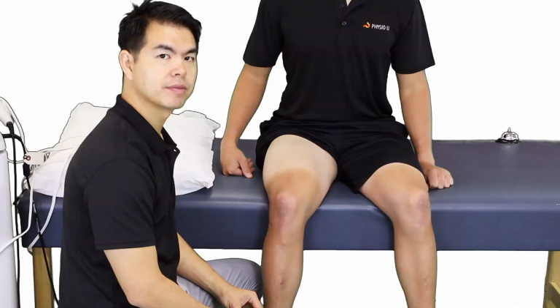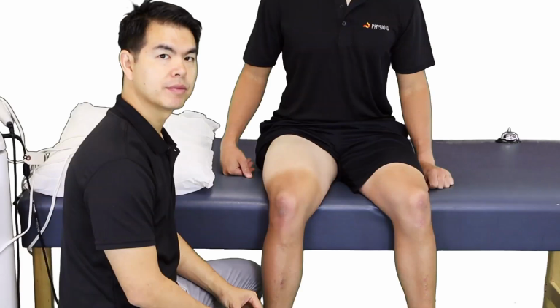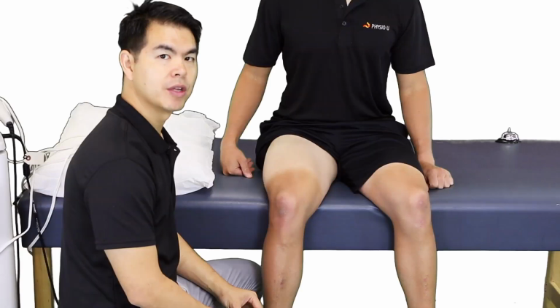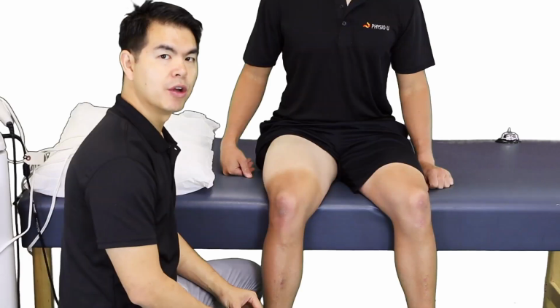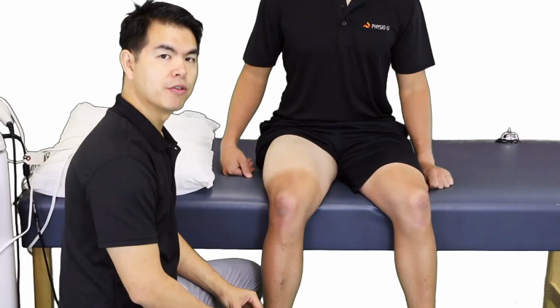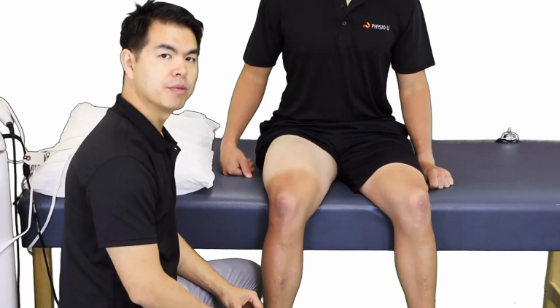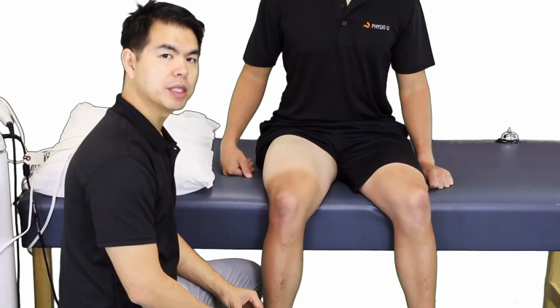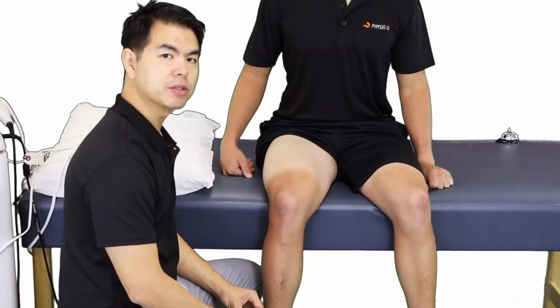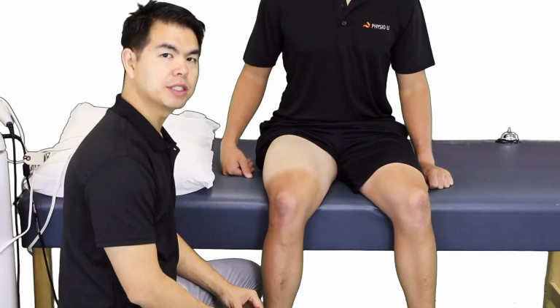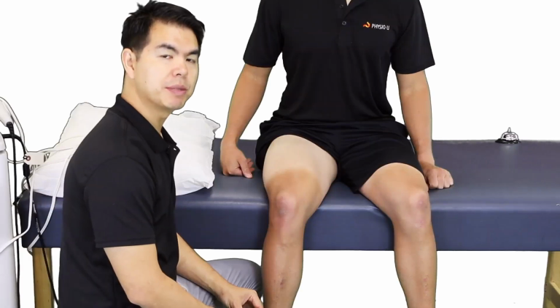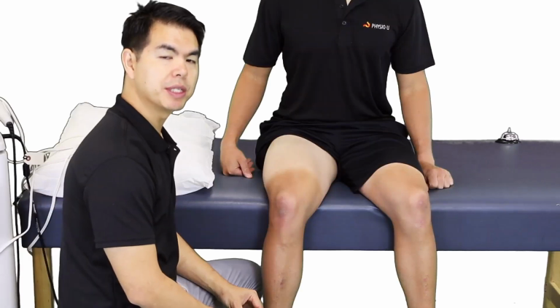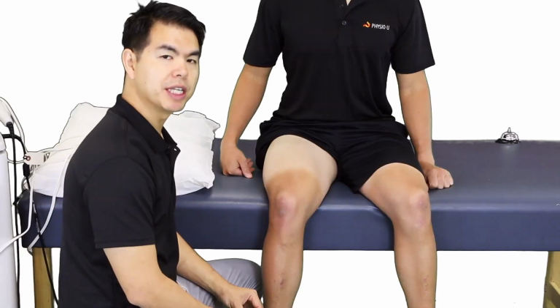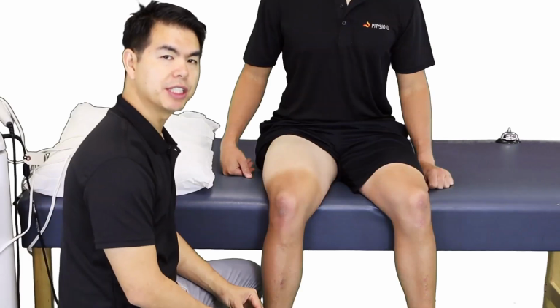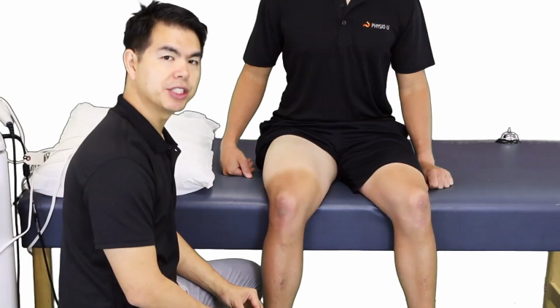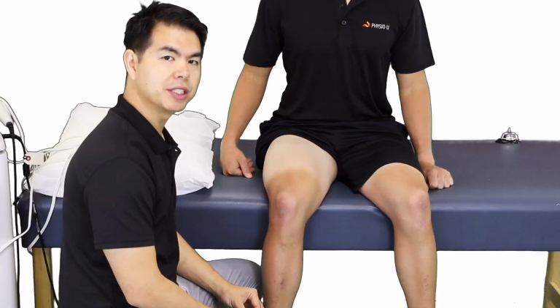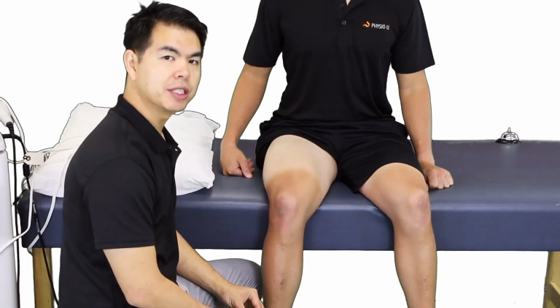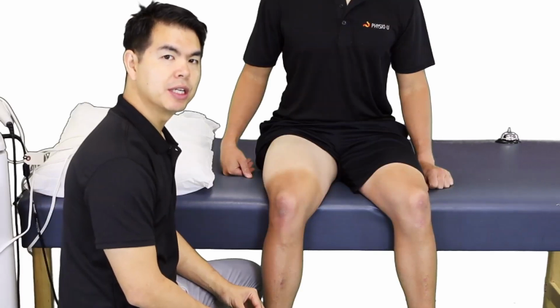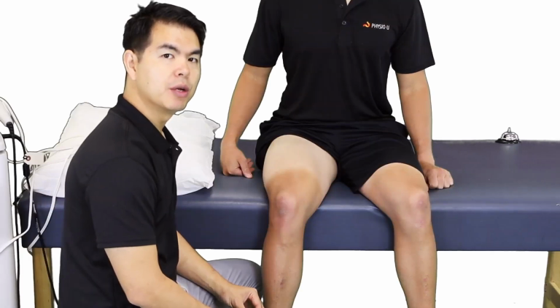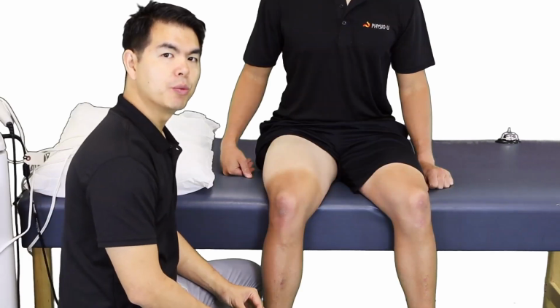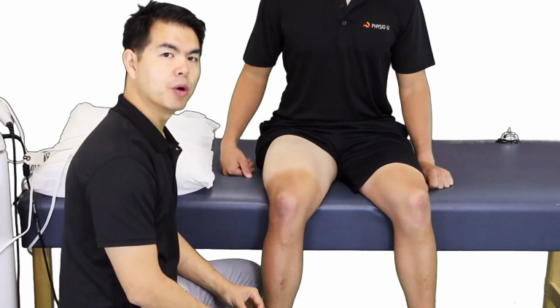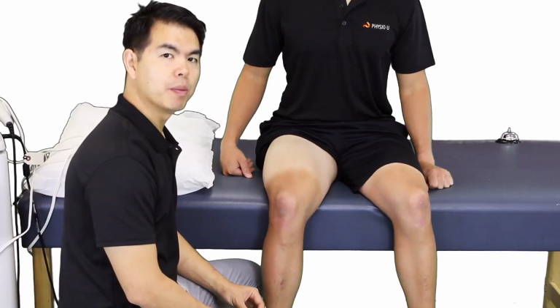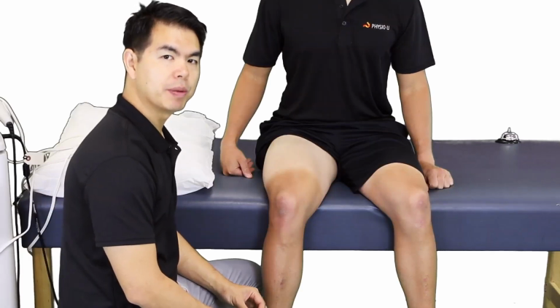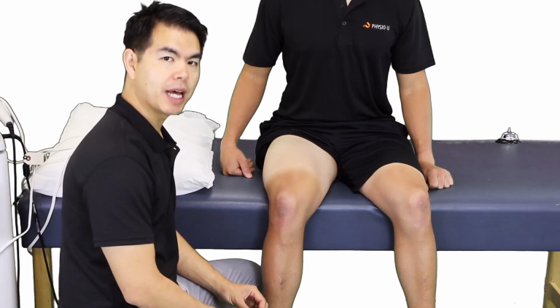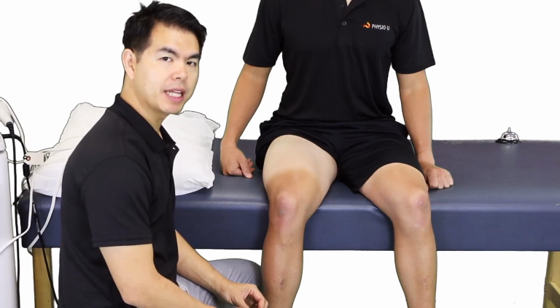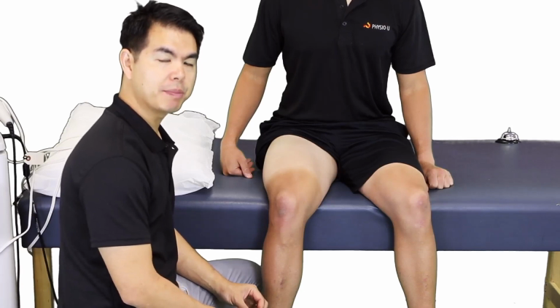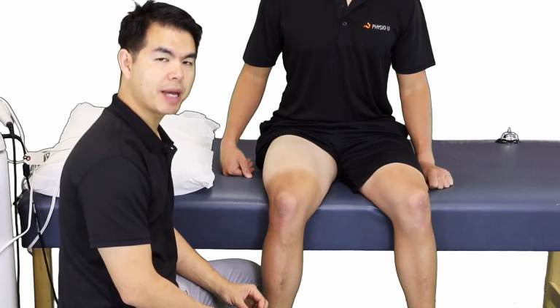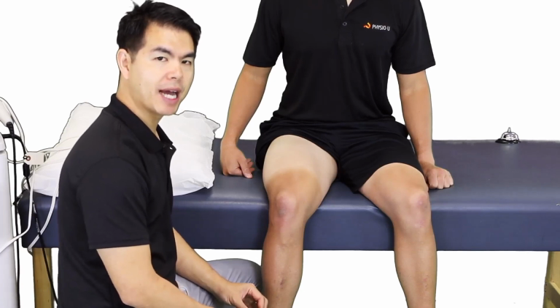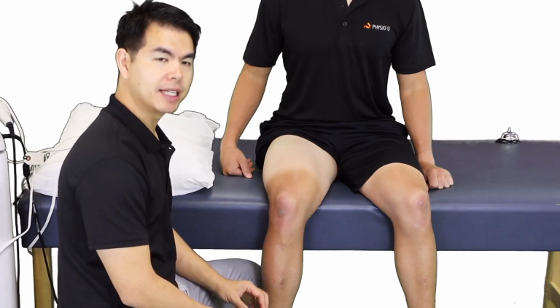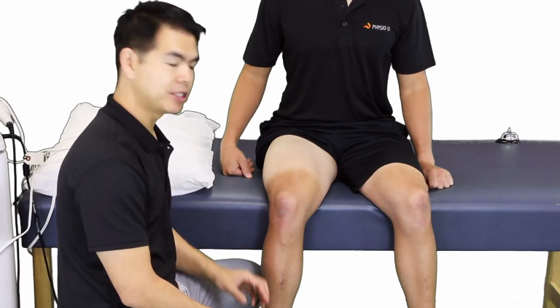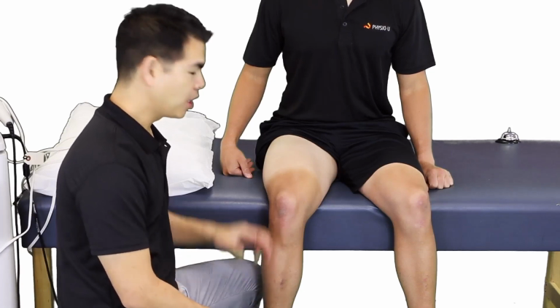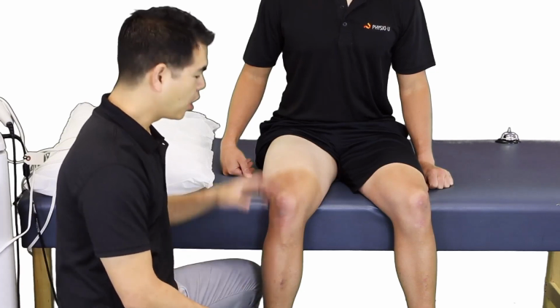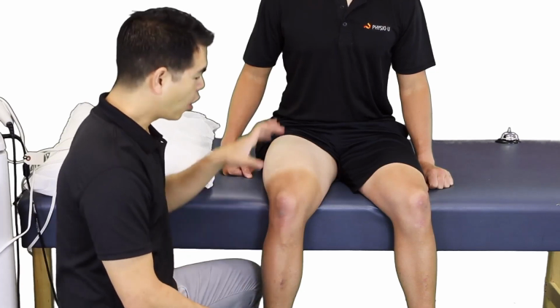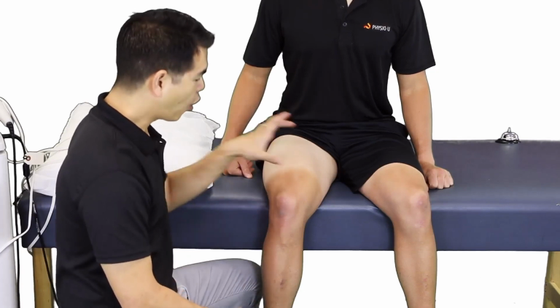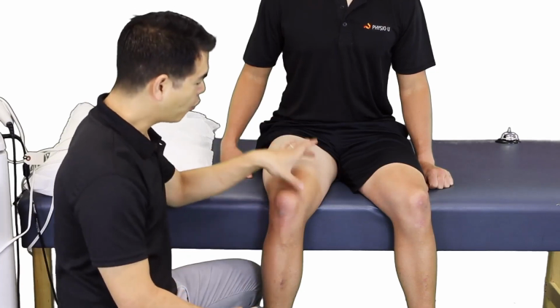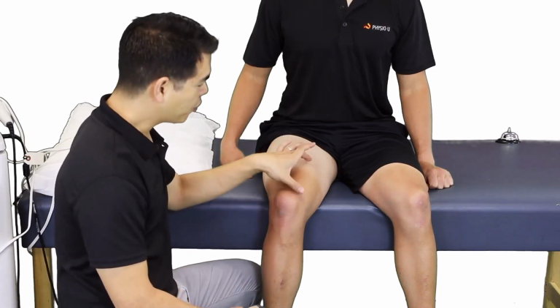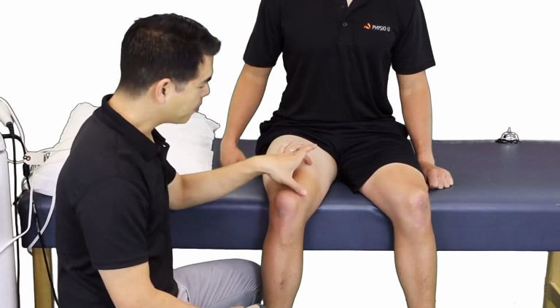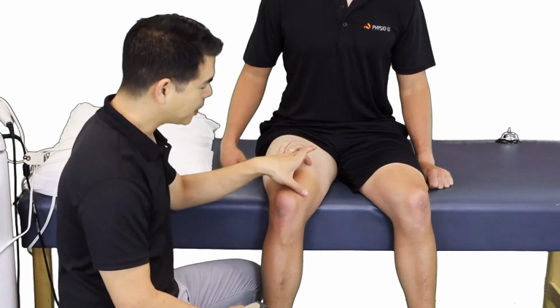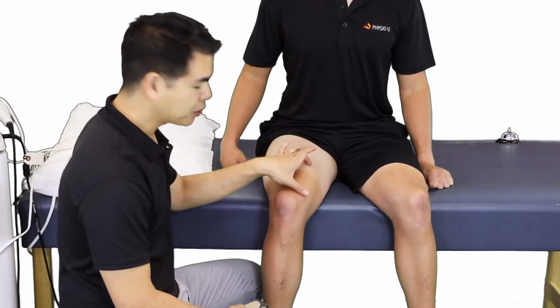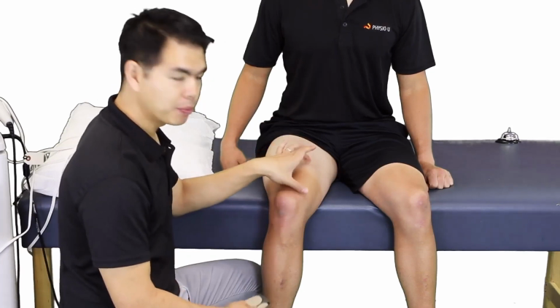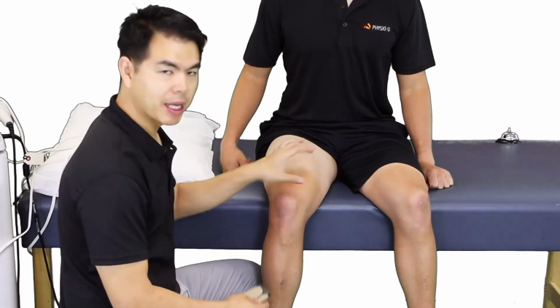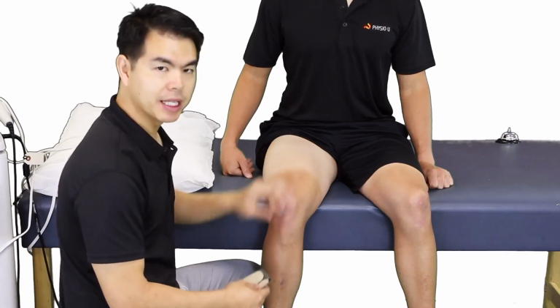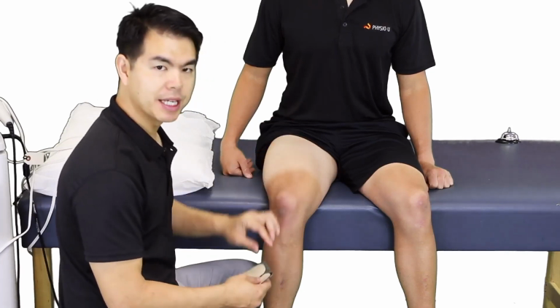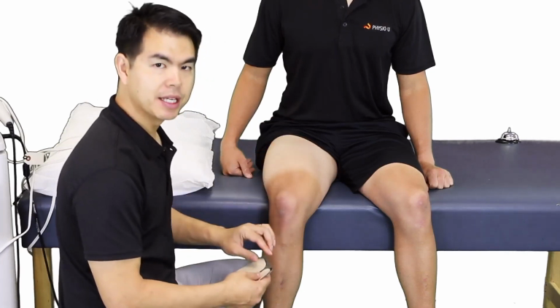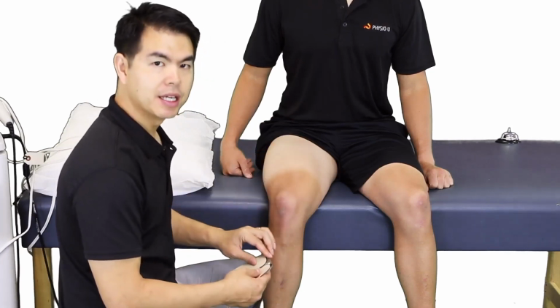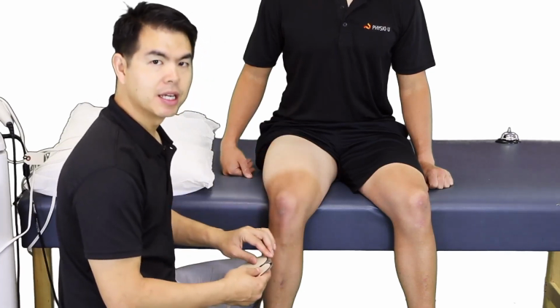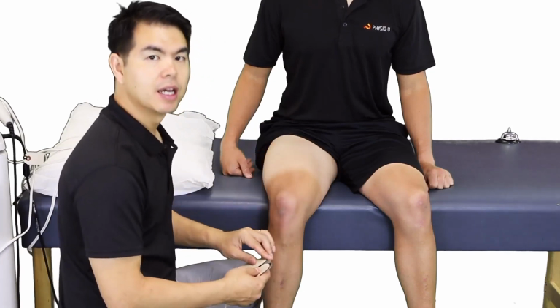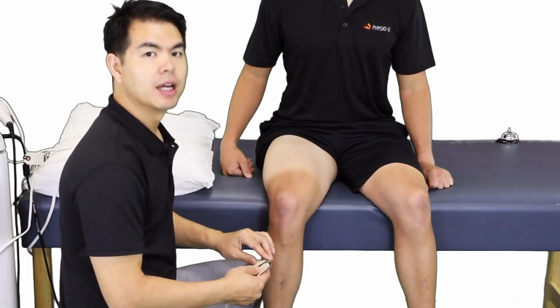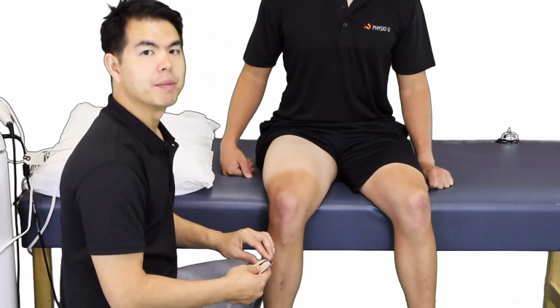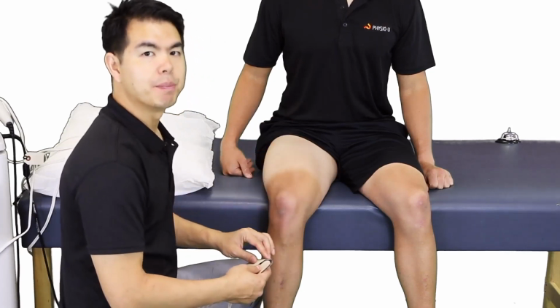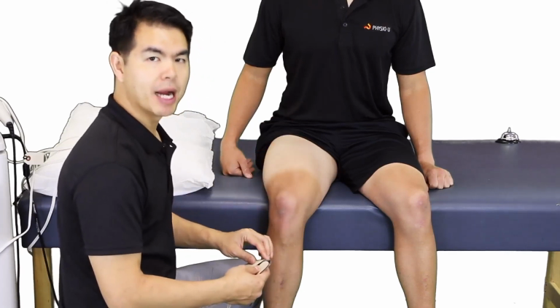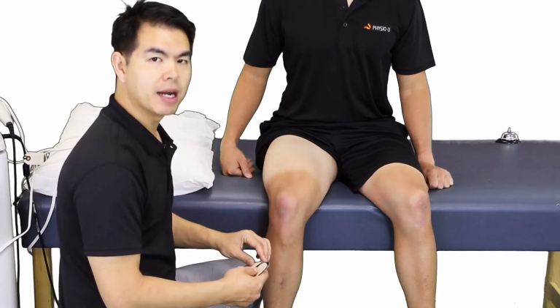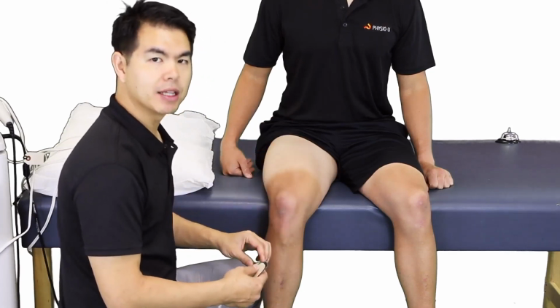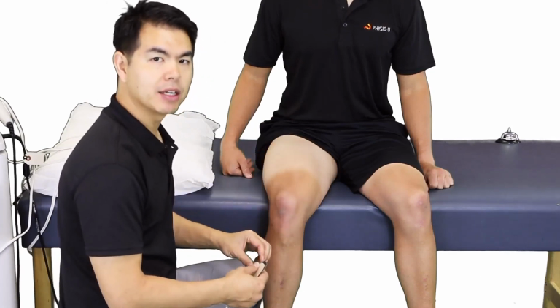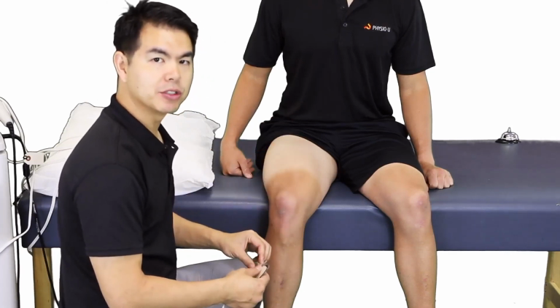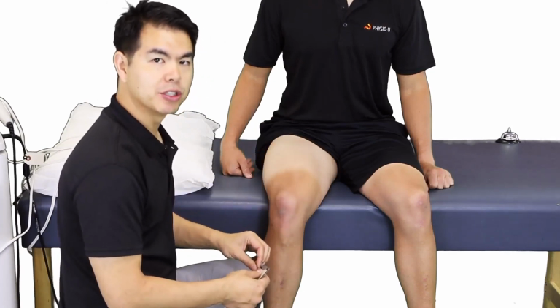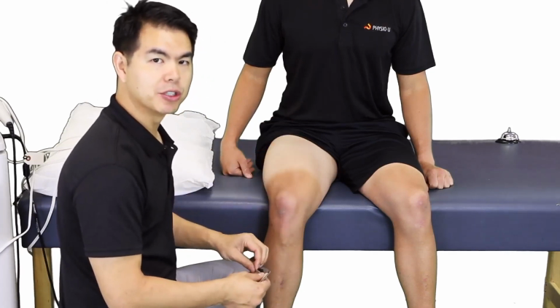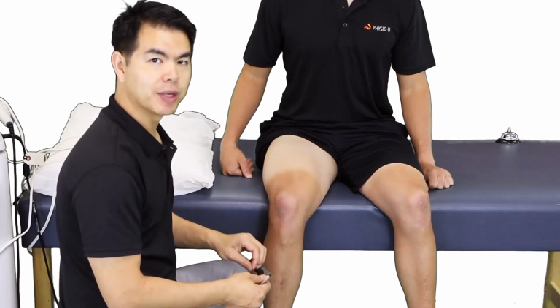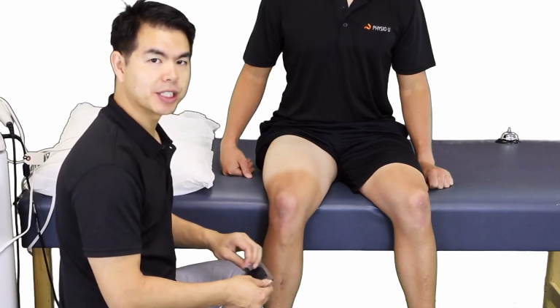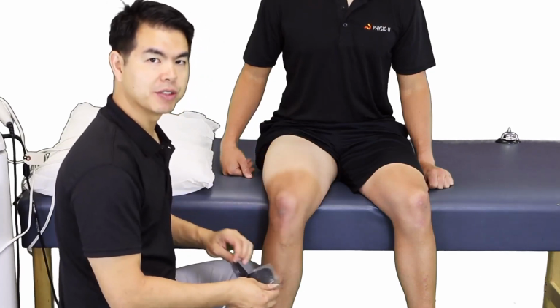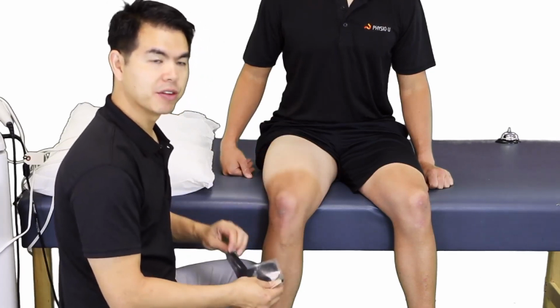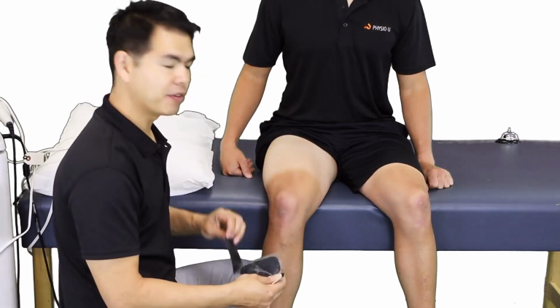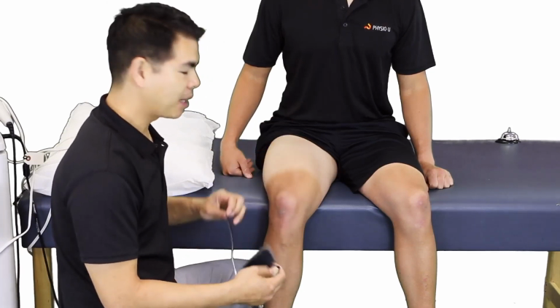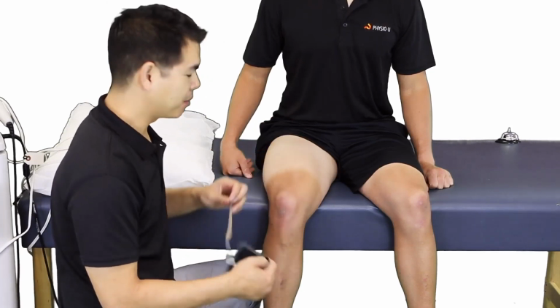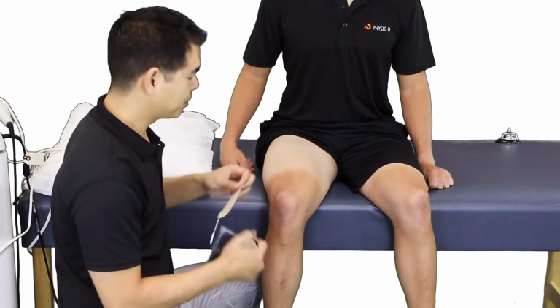For muscle stimulation, we'll apply the pads over the muscle belly parallel to the direction of the fibers.